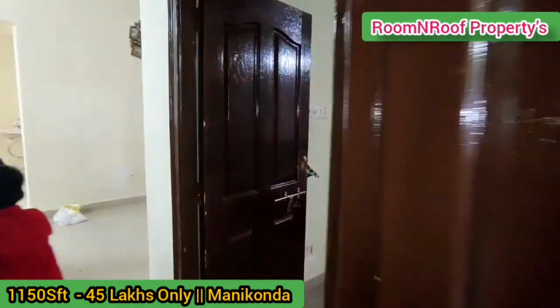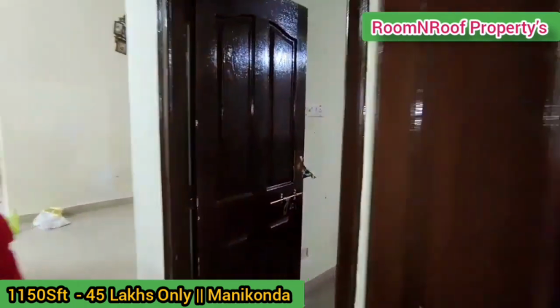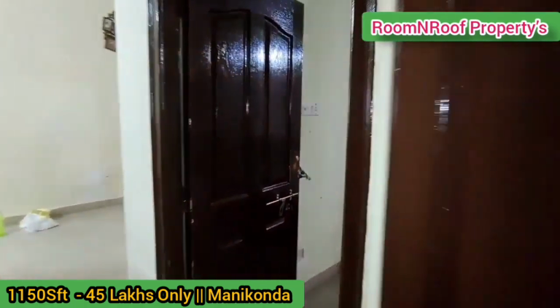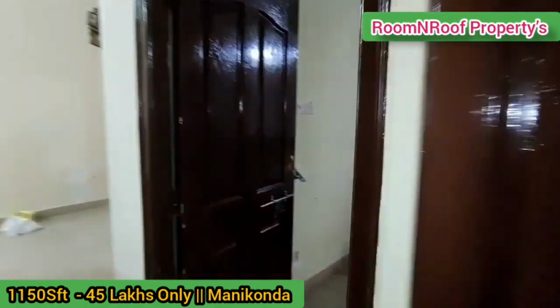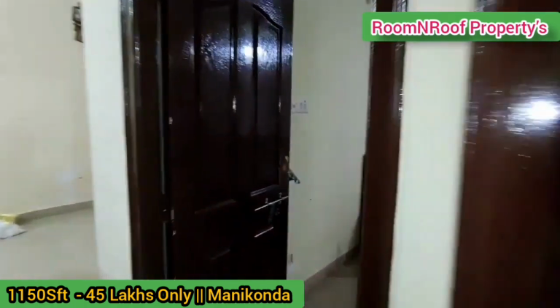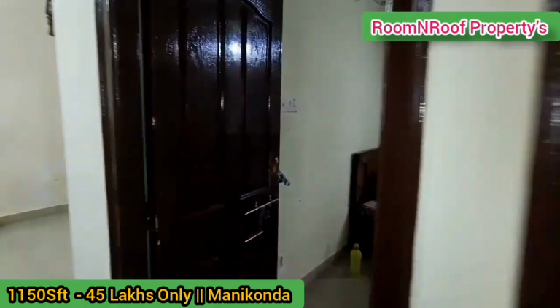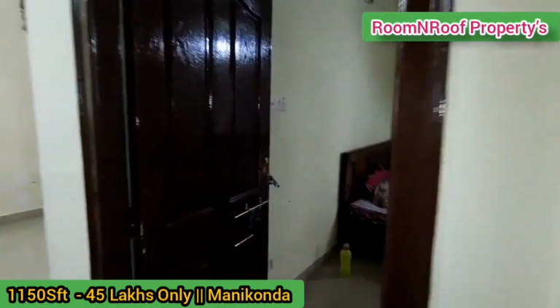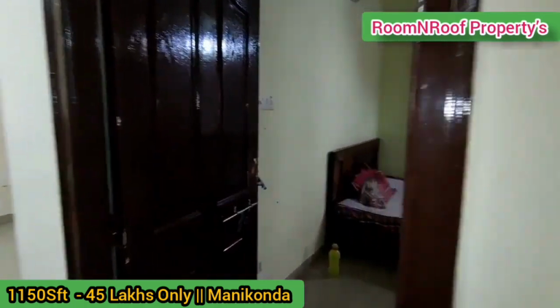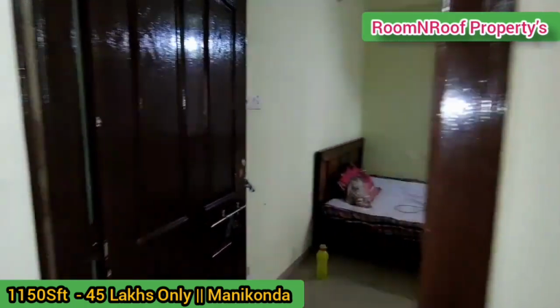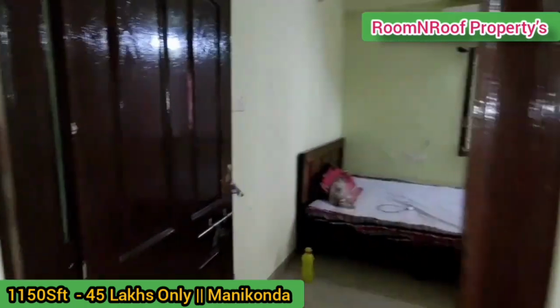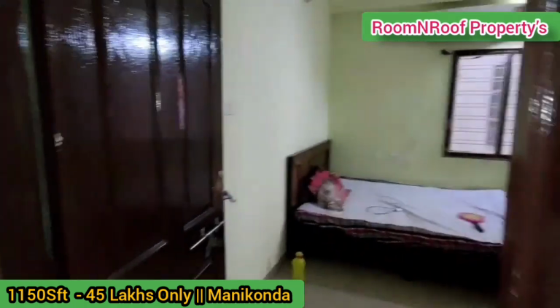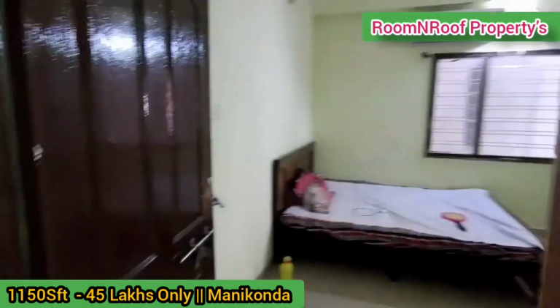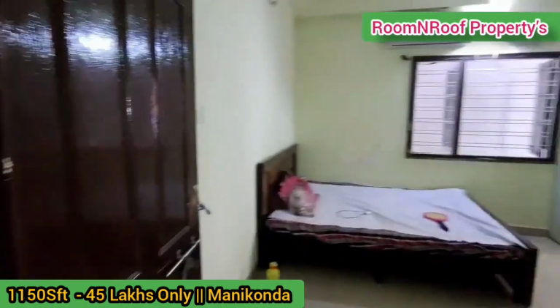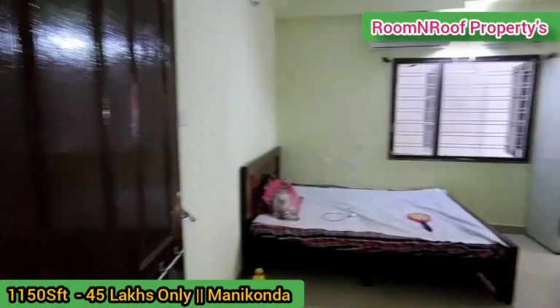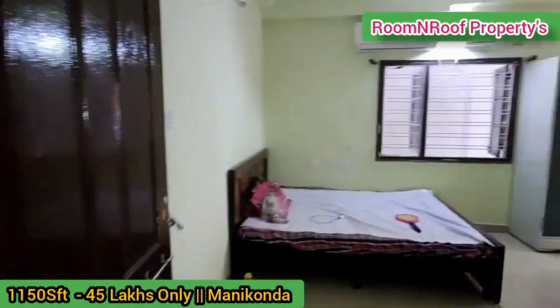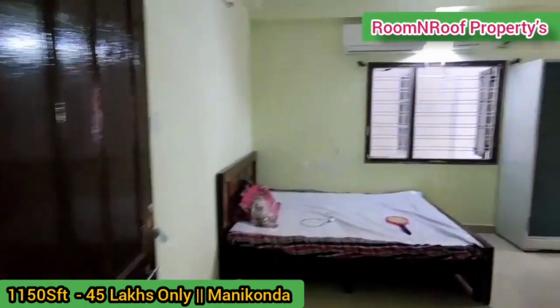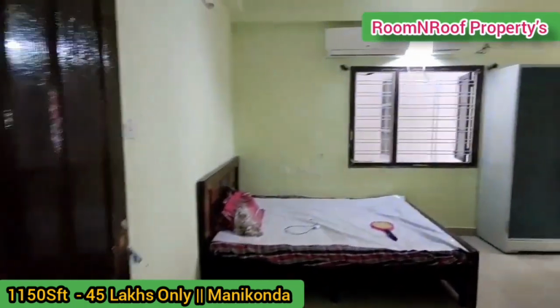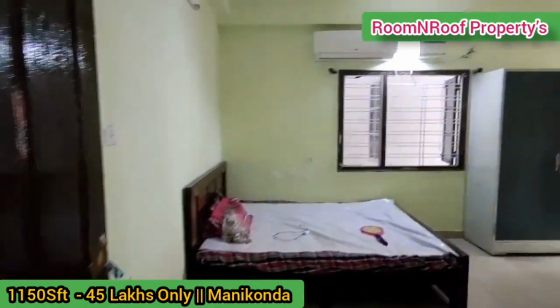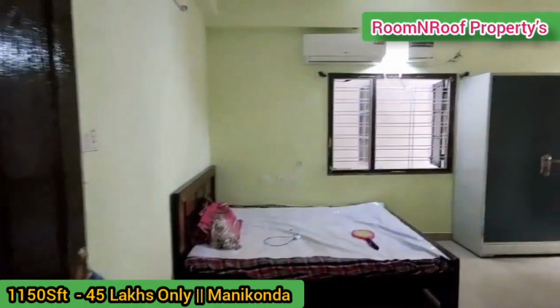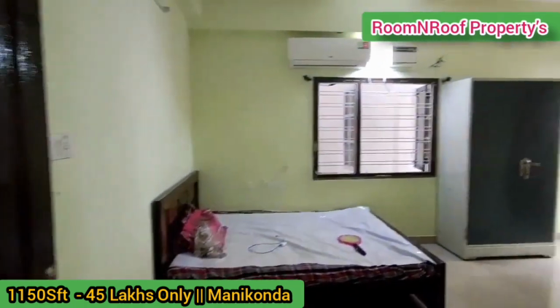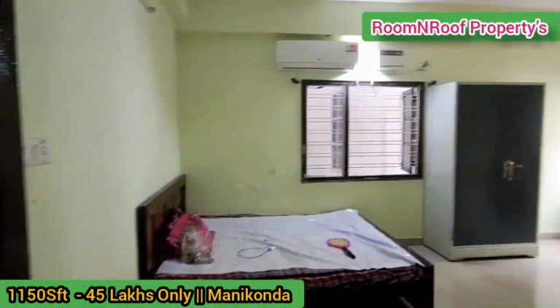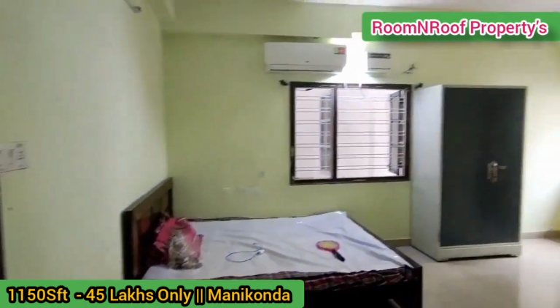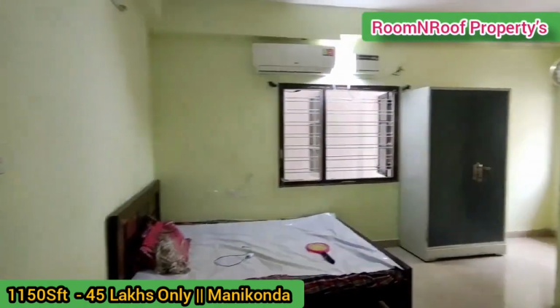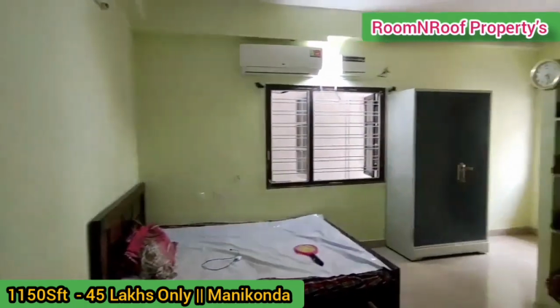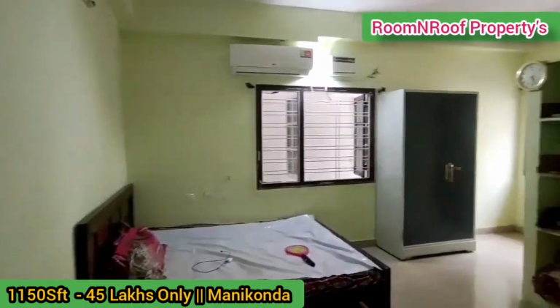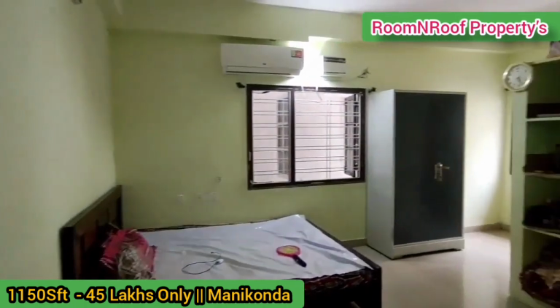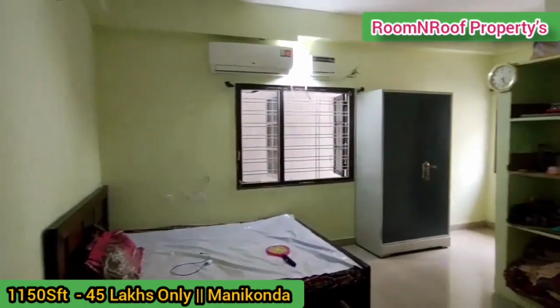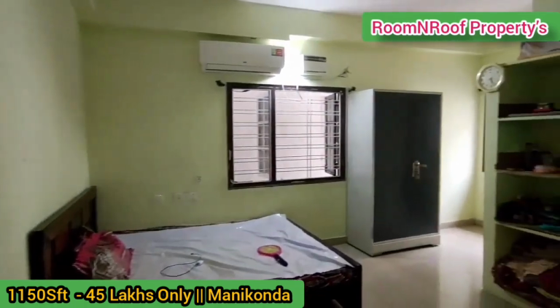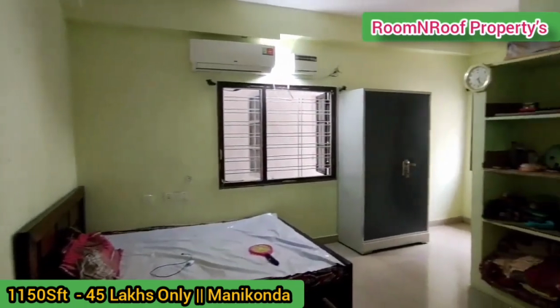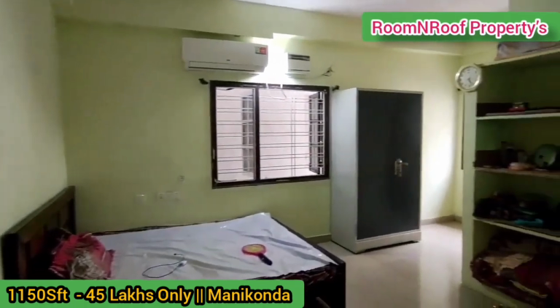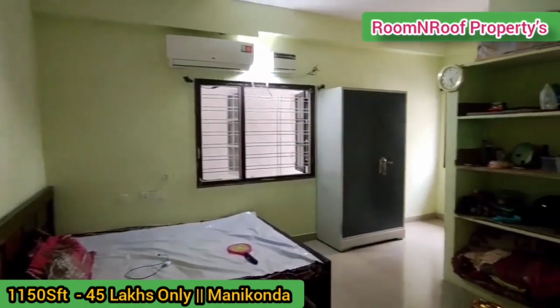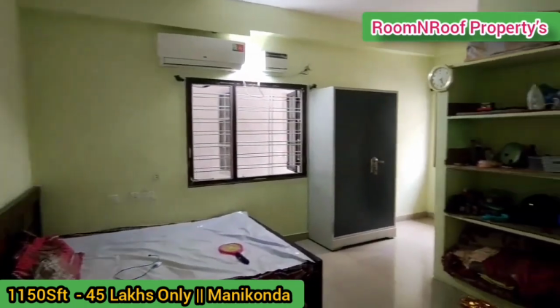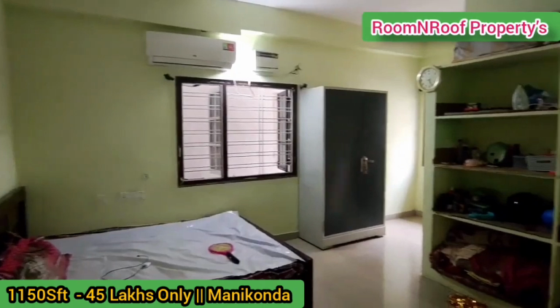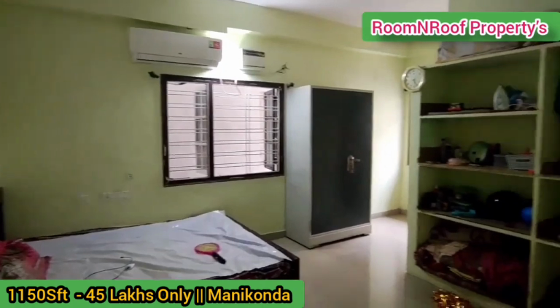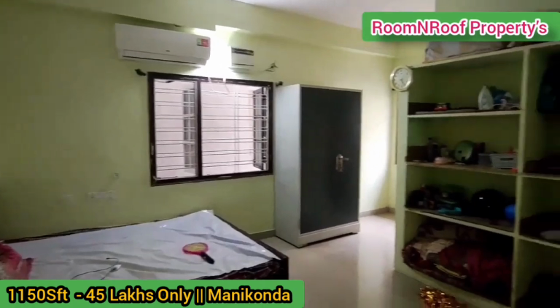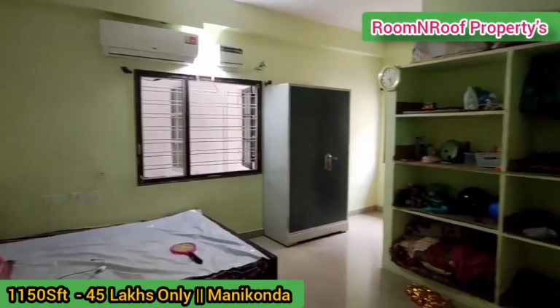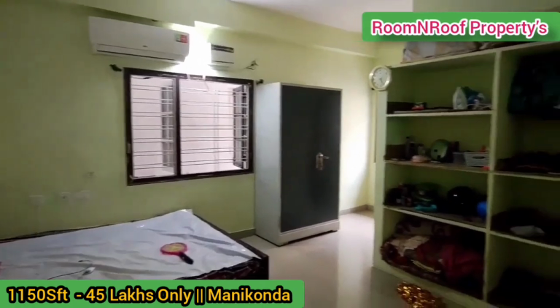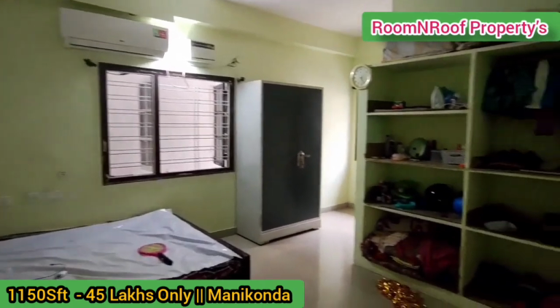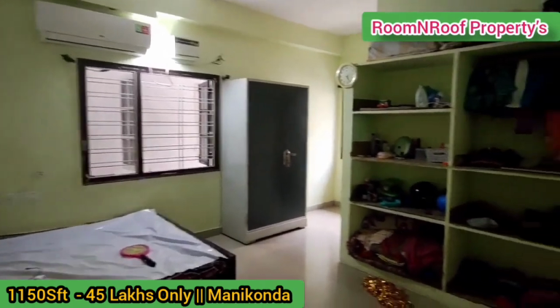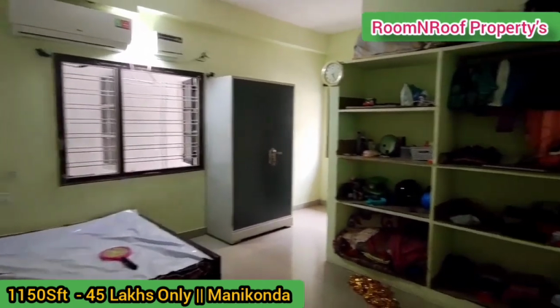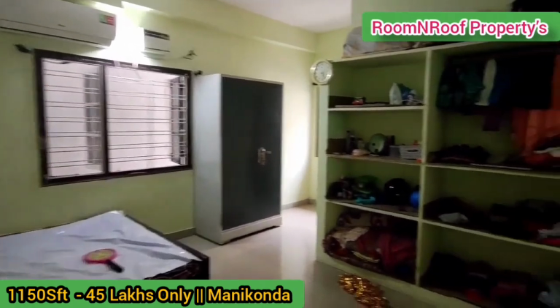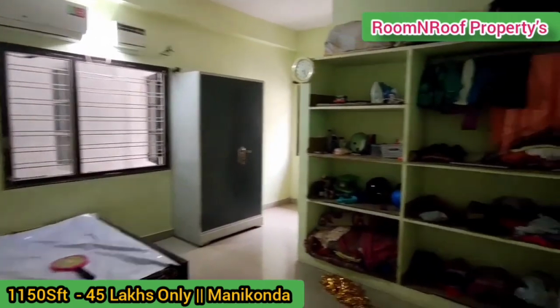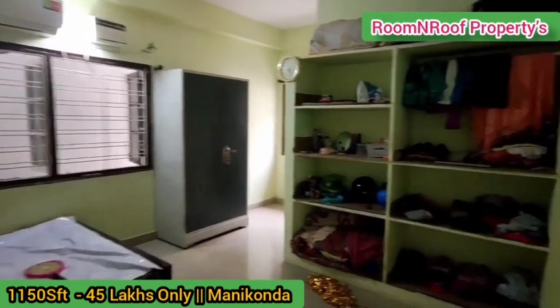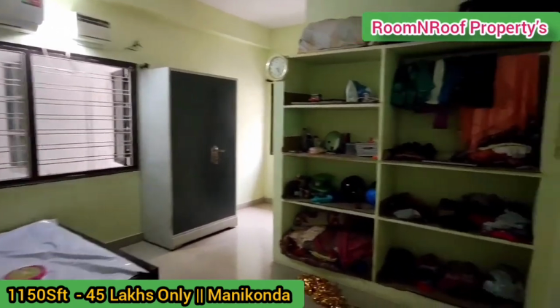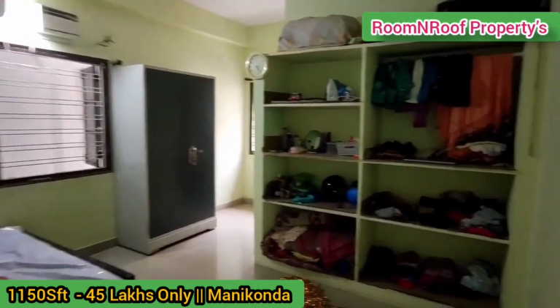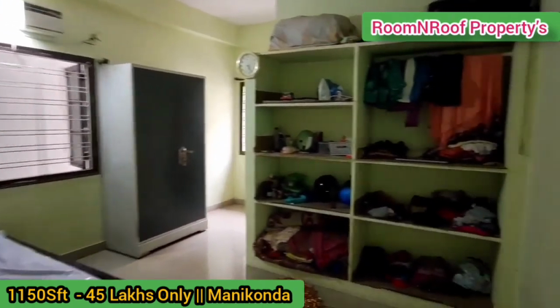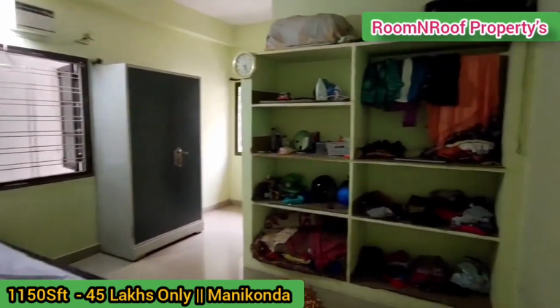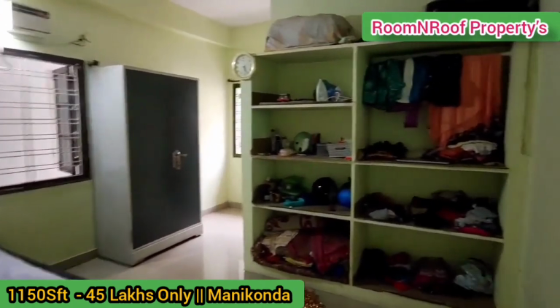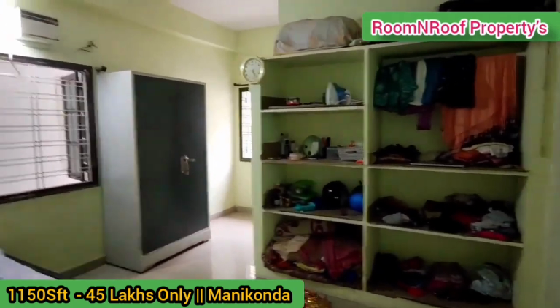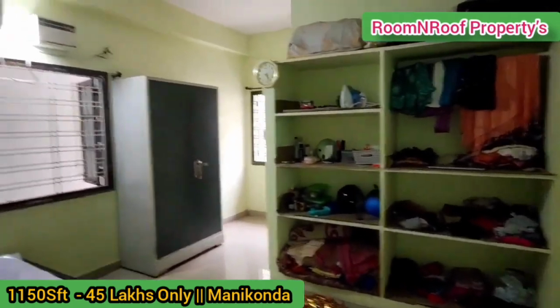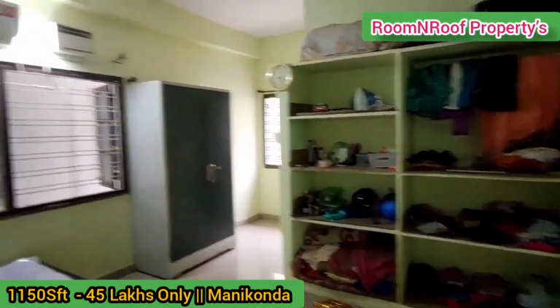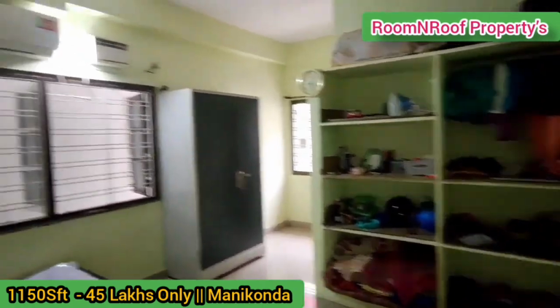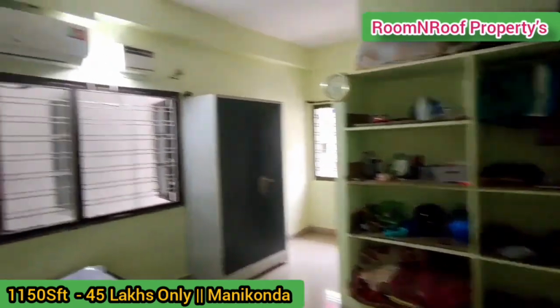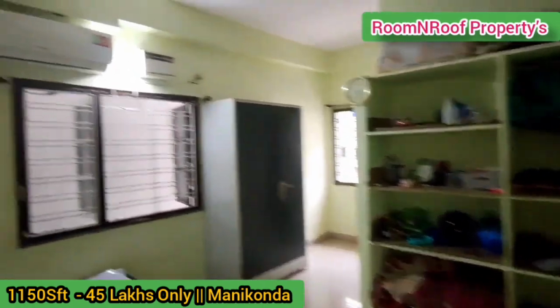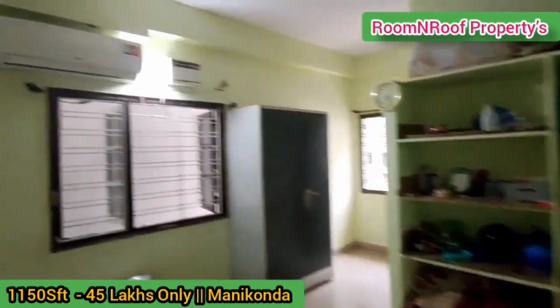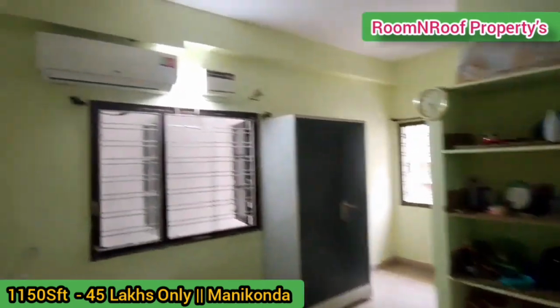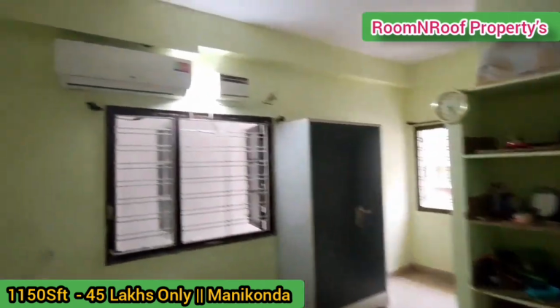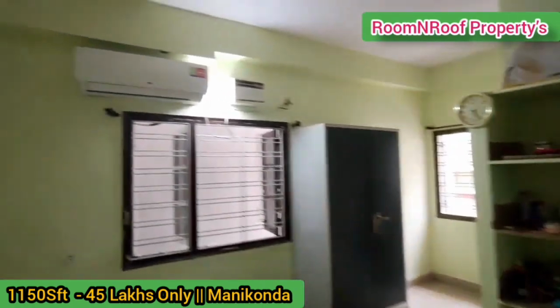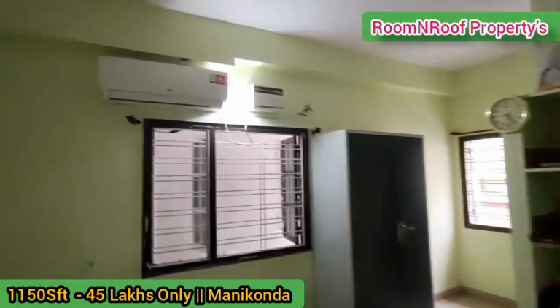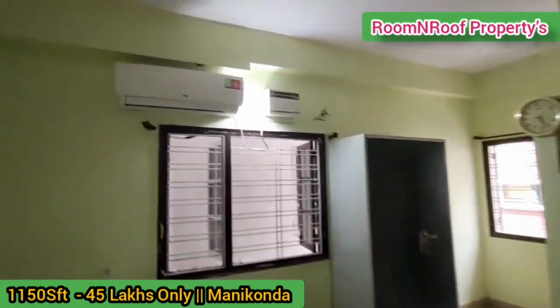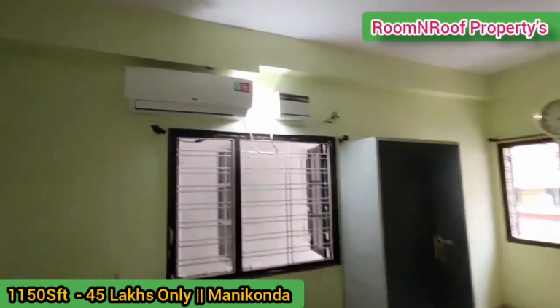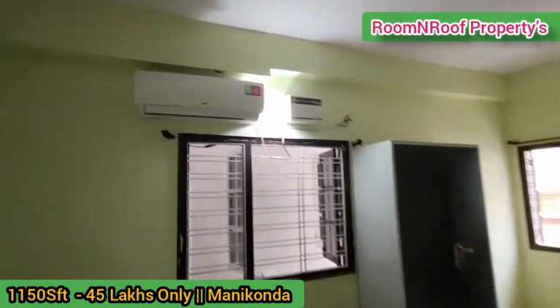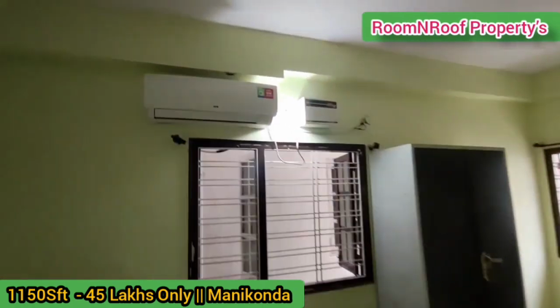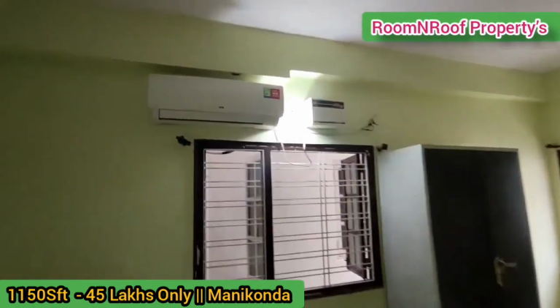There is a lot of space in the master bedroom. There are cement shelves and two windows in the master bedroom.